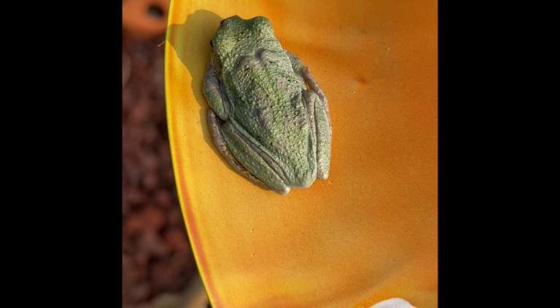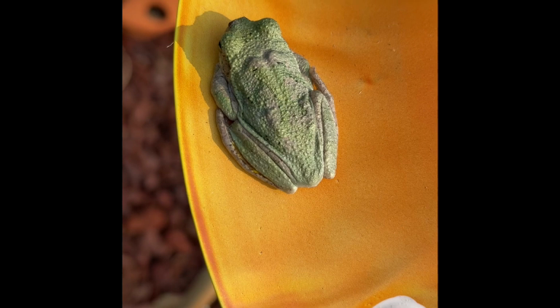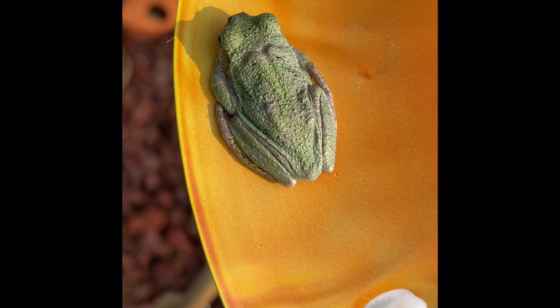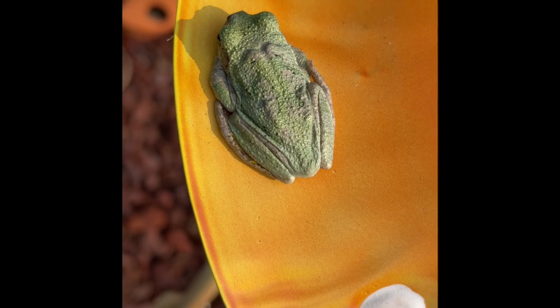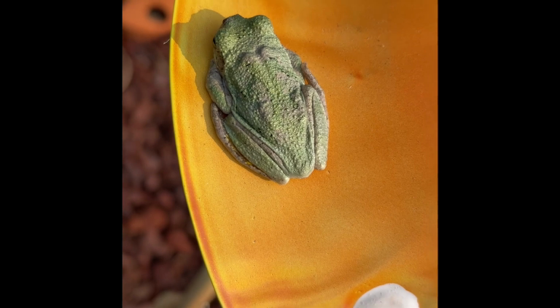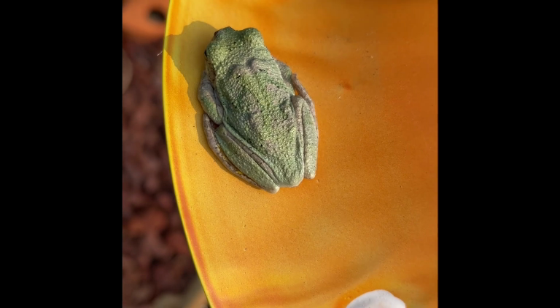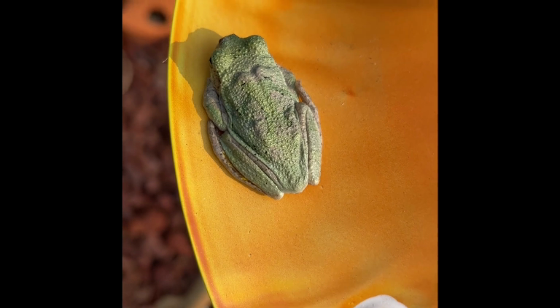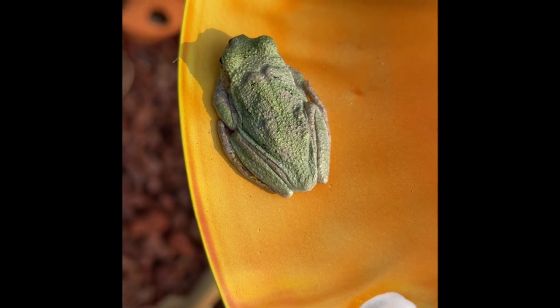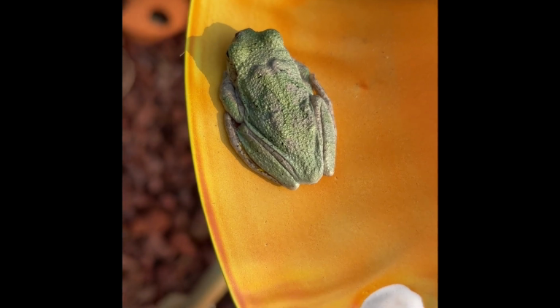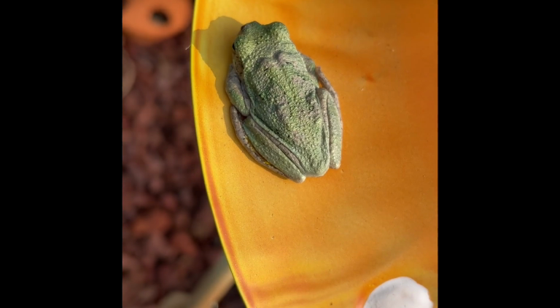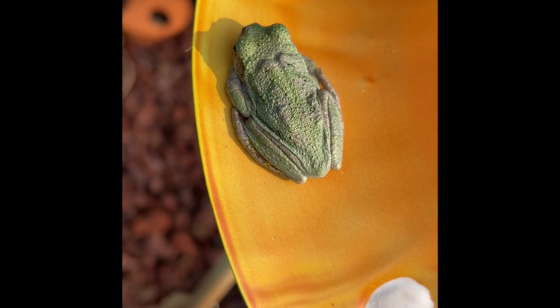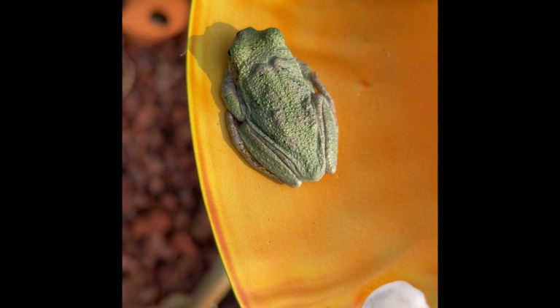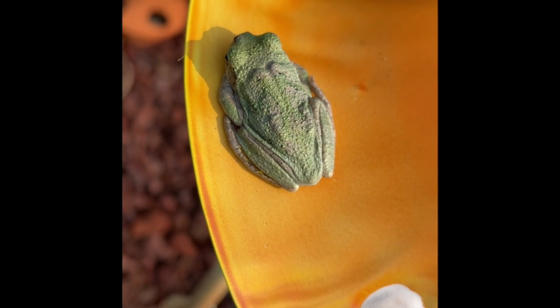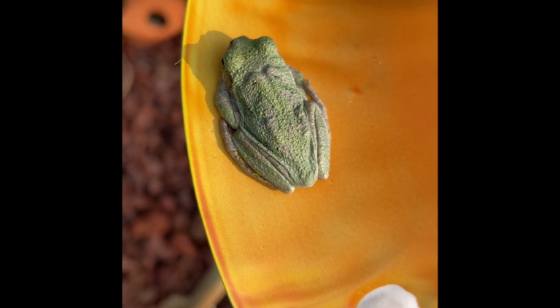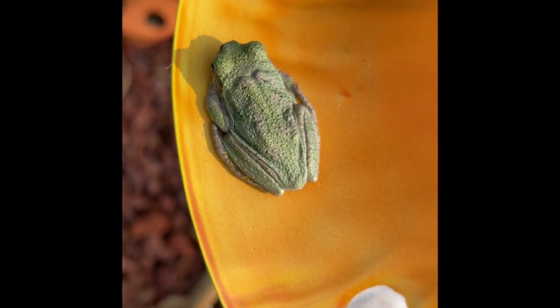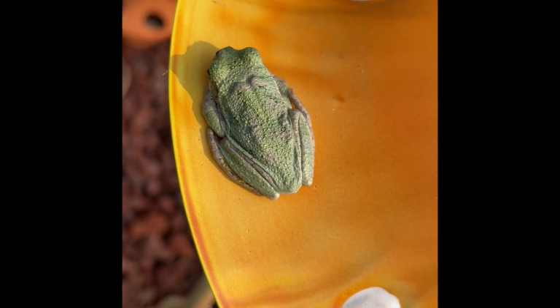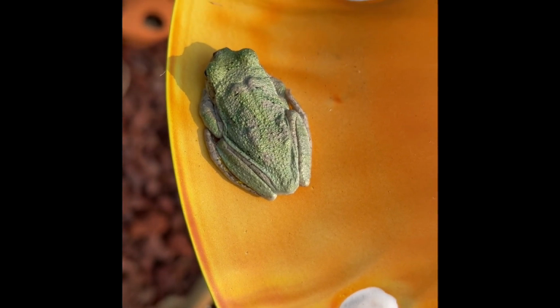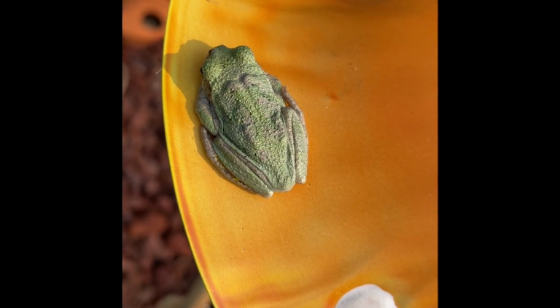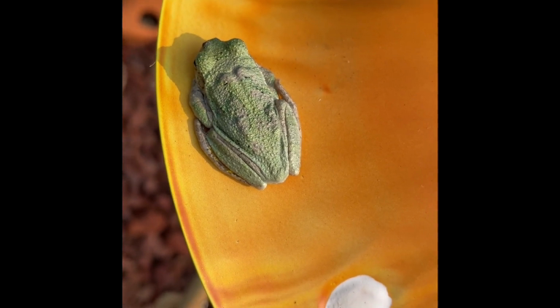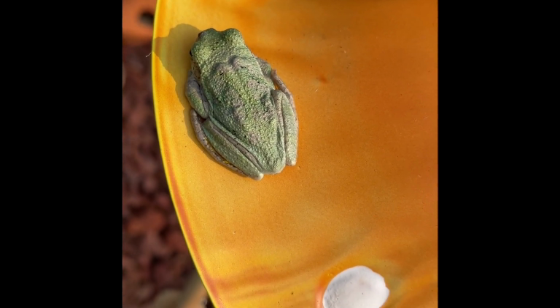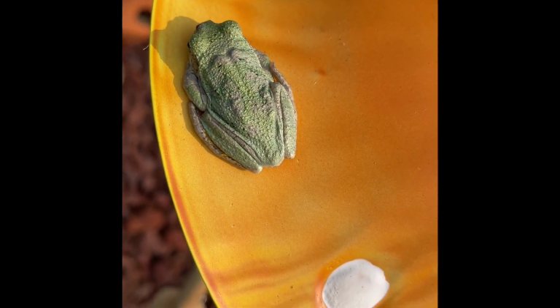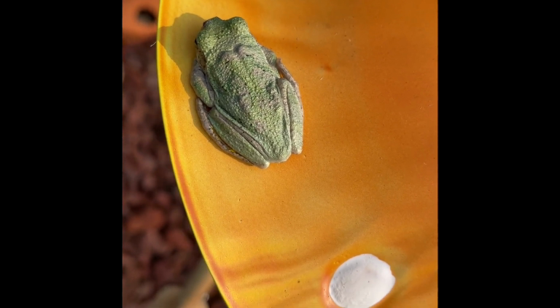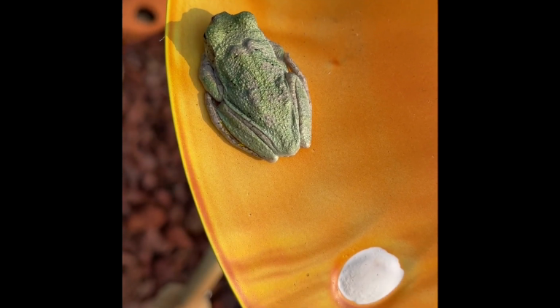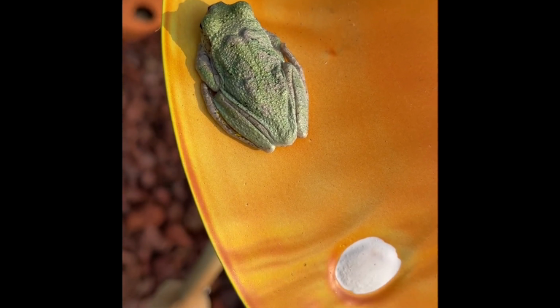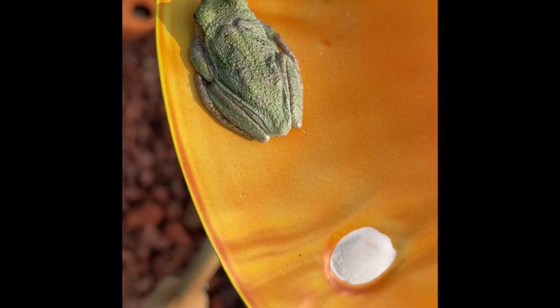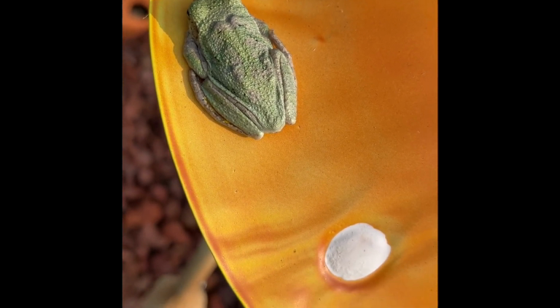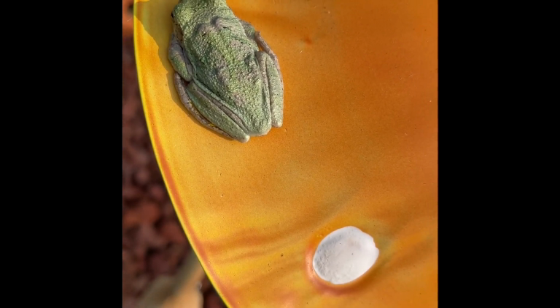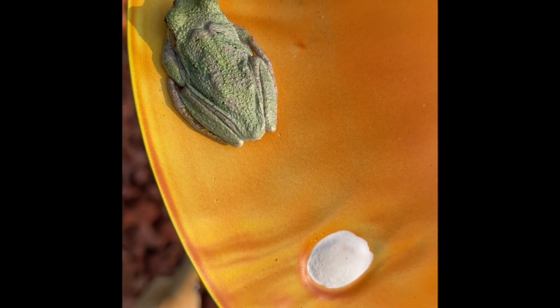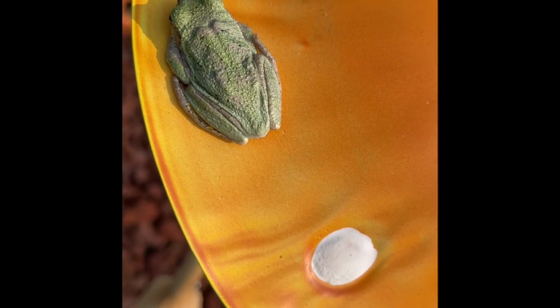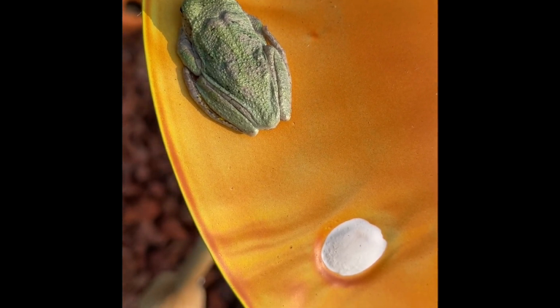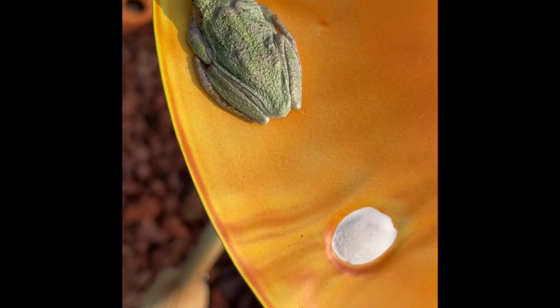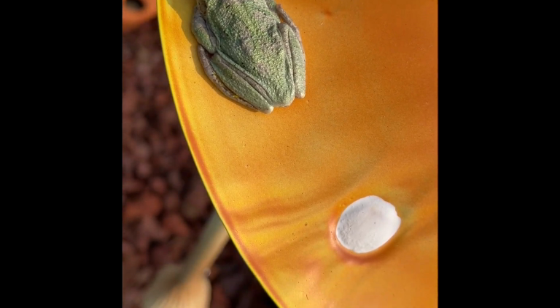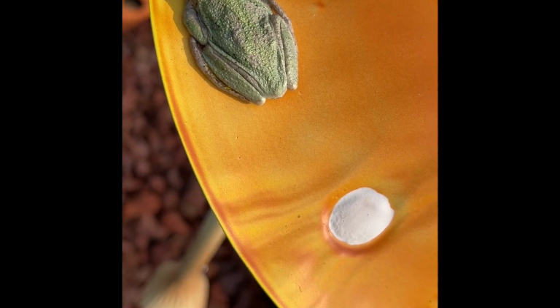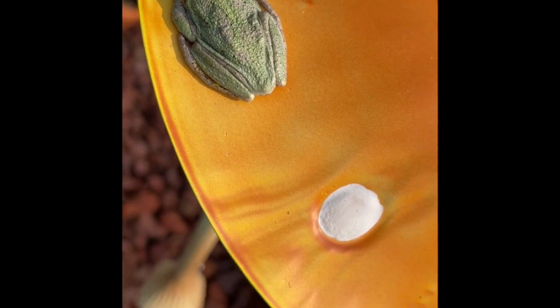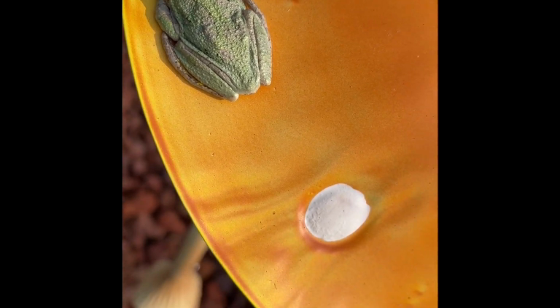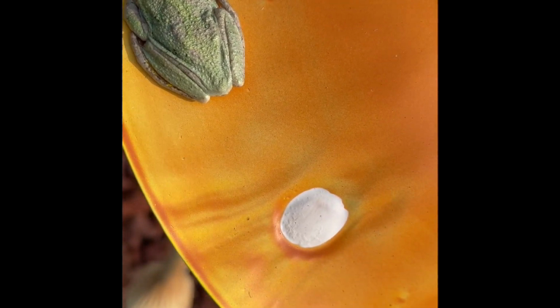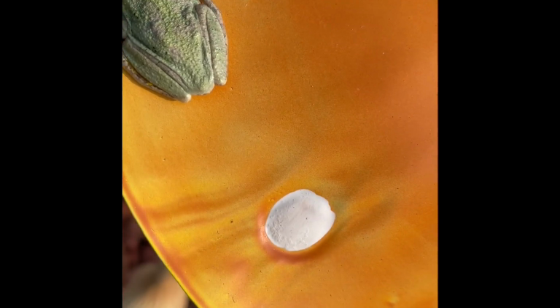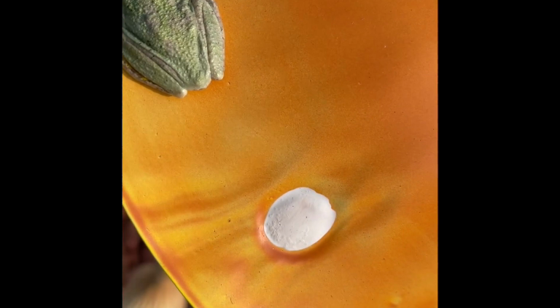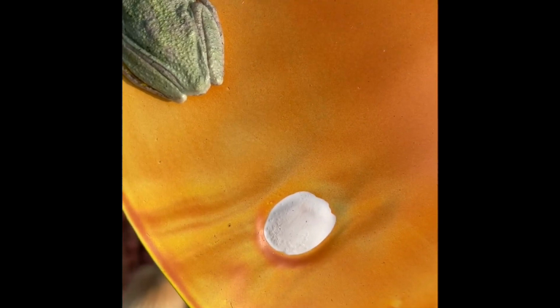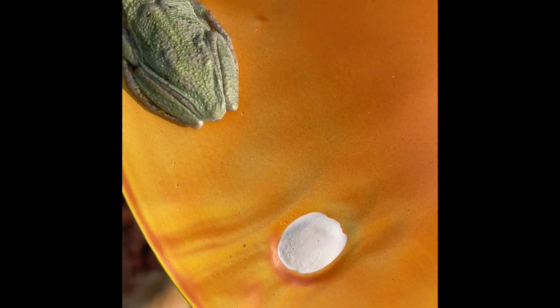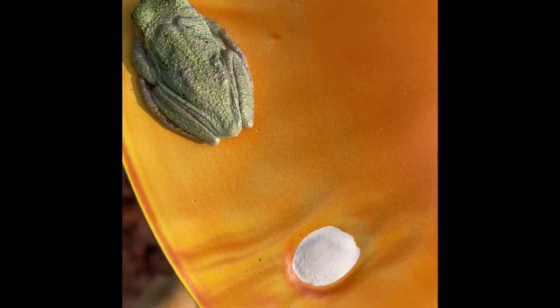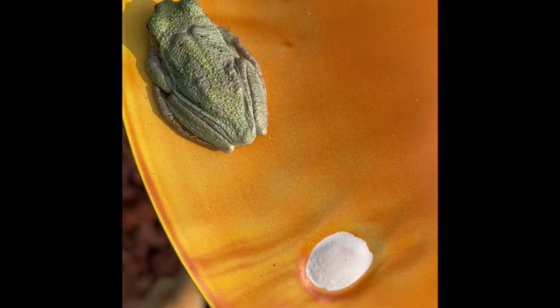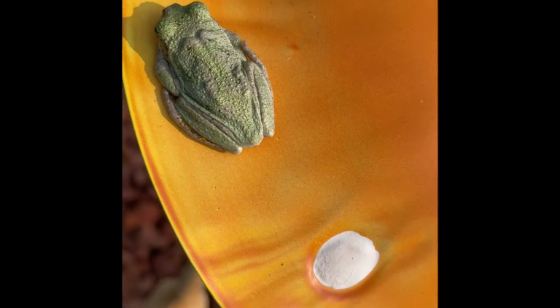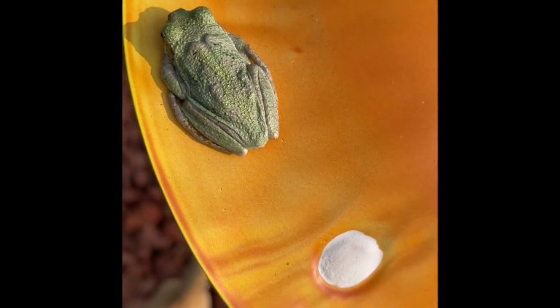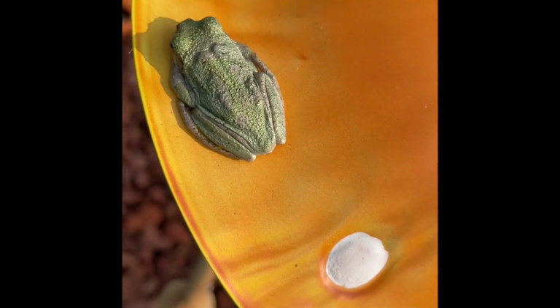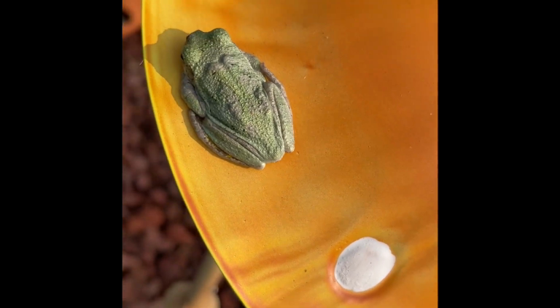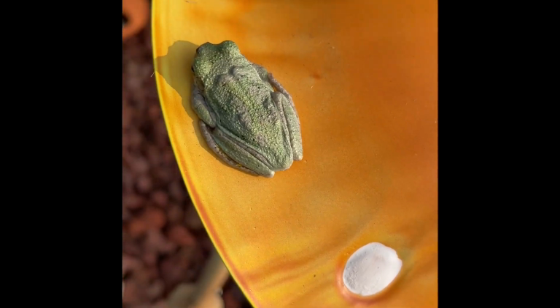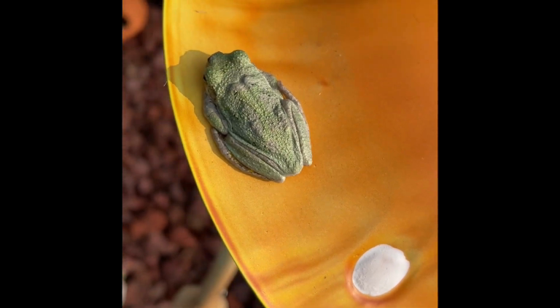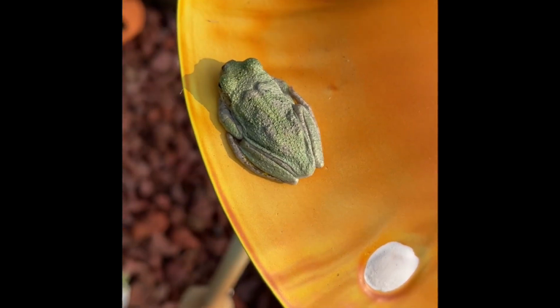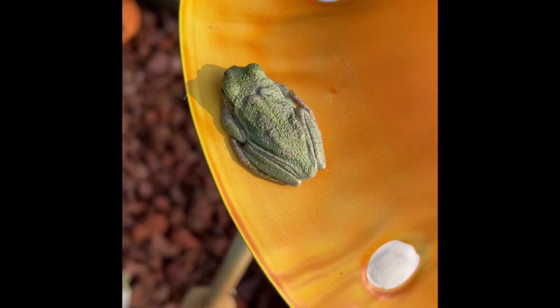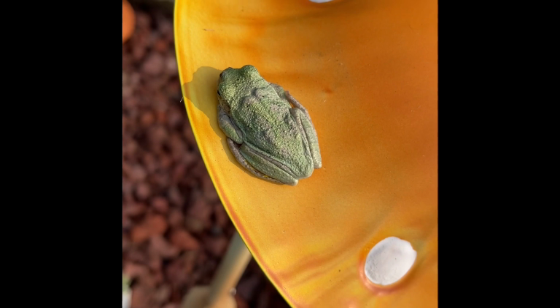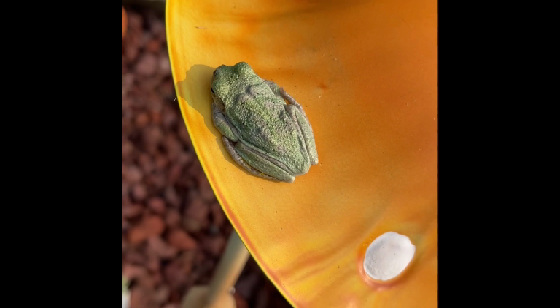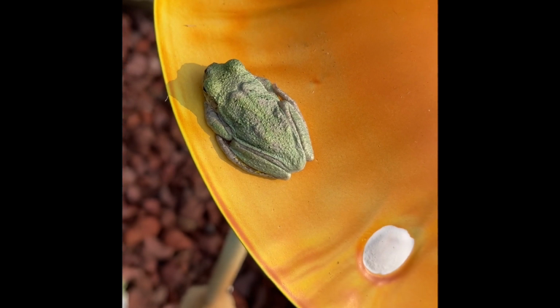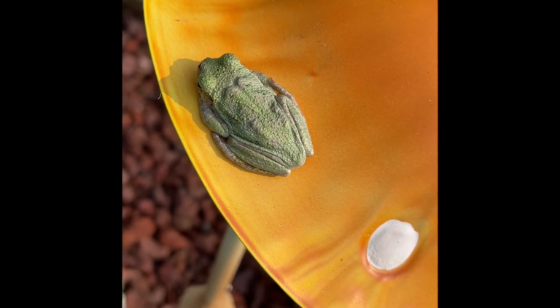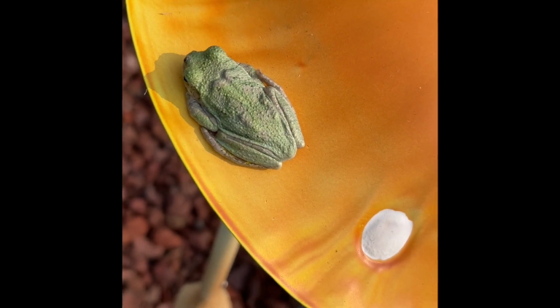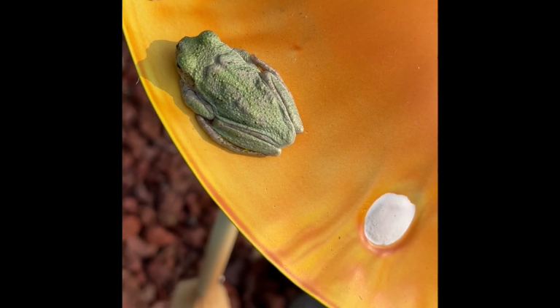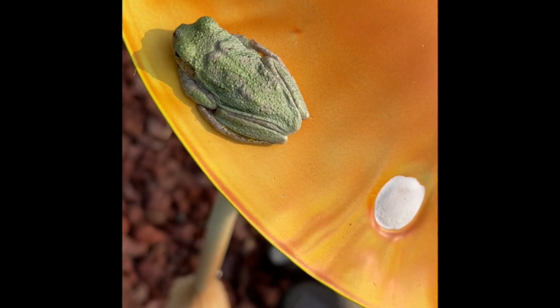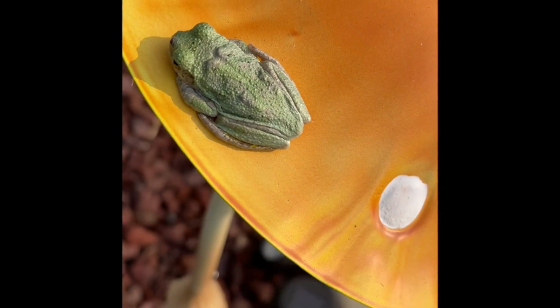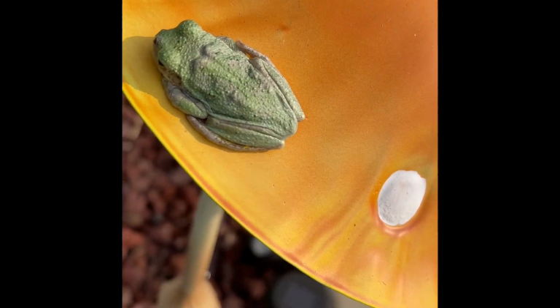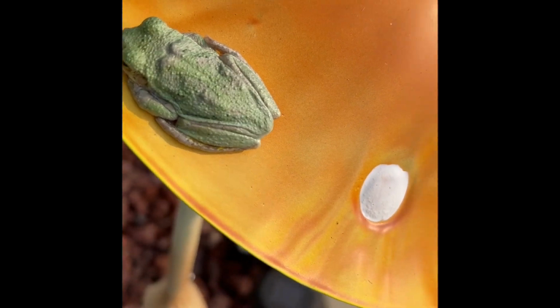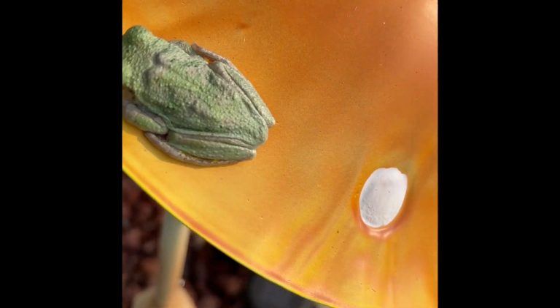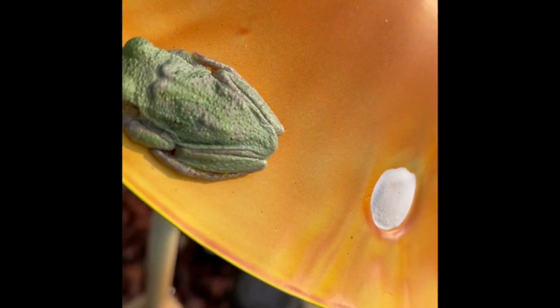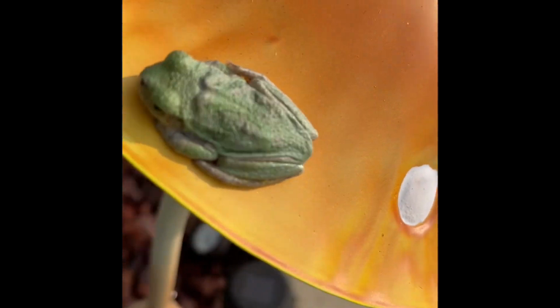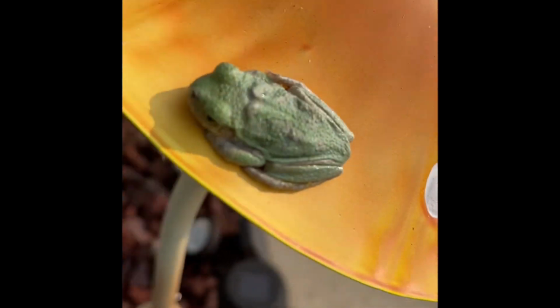Did you know, don't ever let your dogs play with frogs? They spit off toxins. Jill got really sick one time.